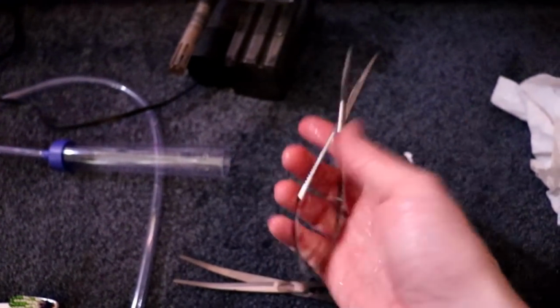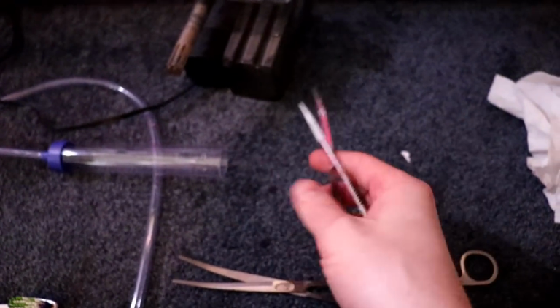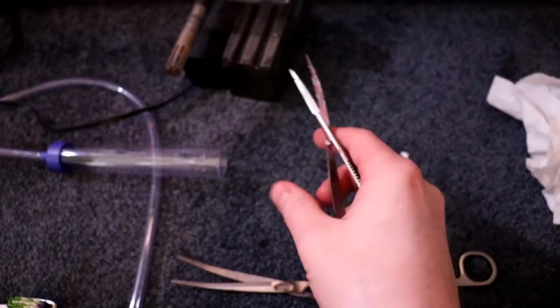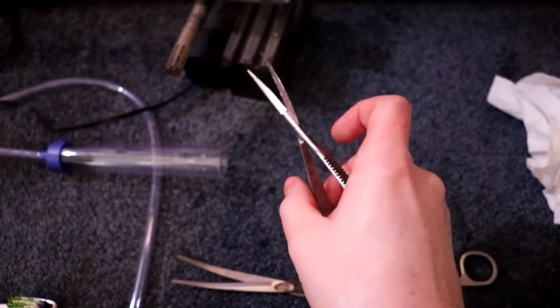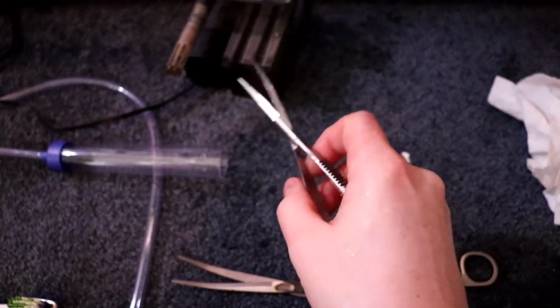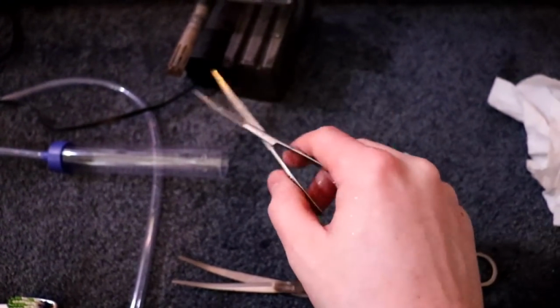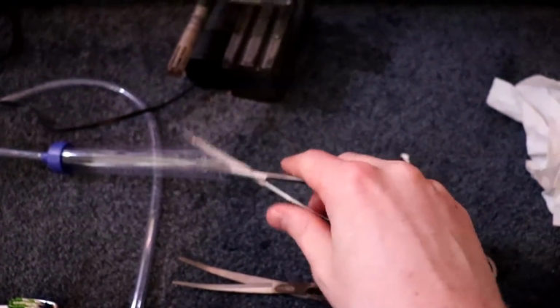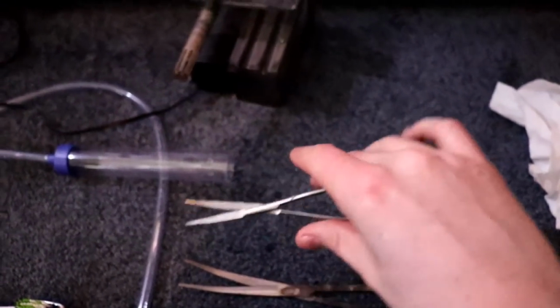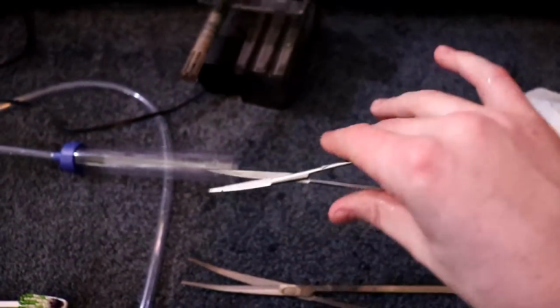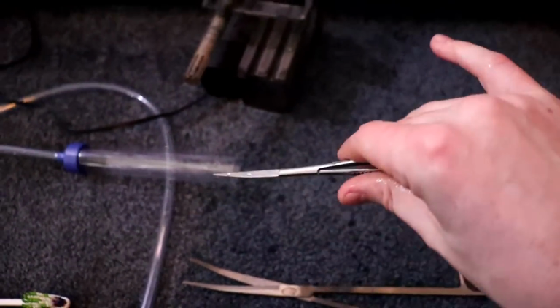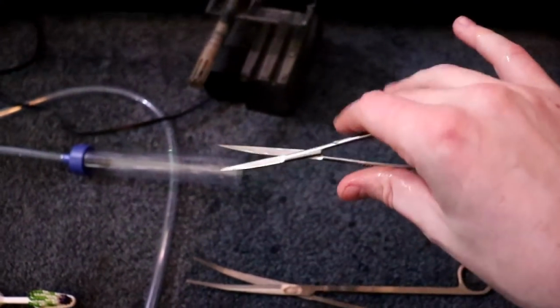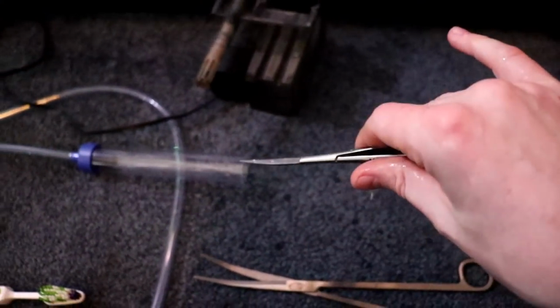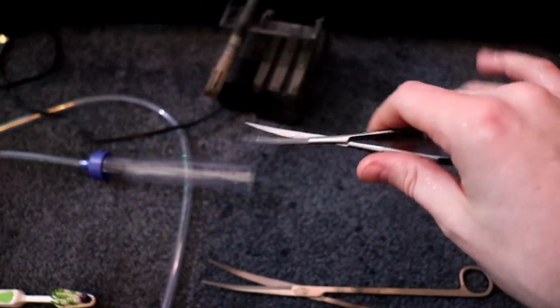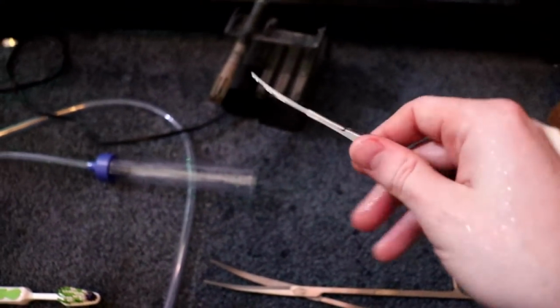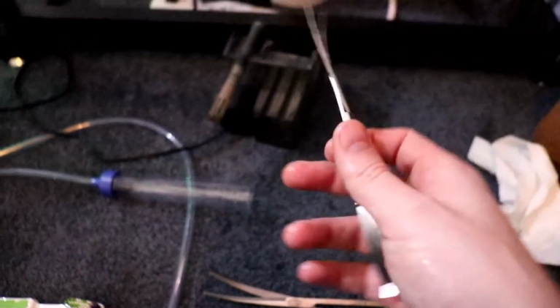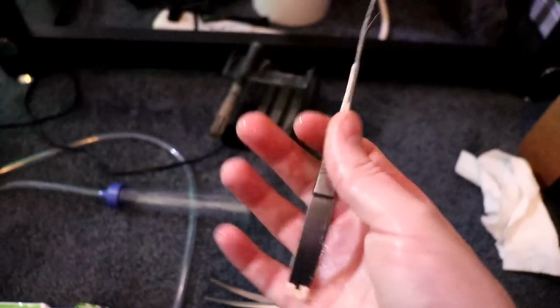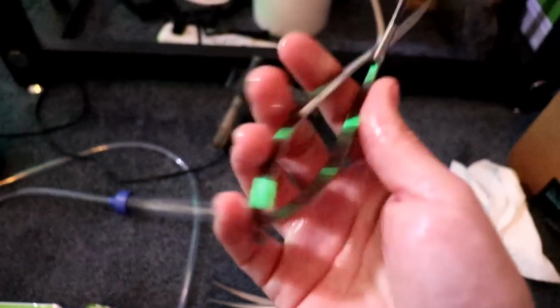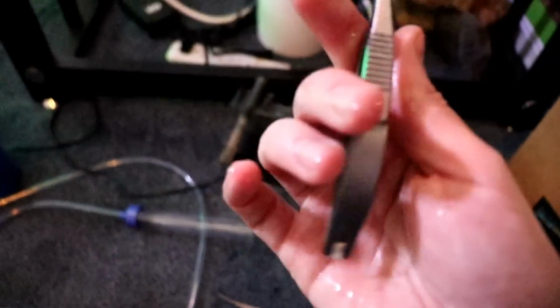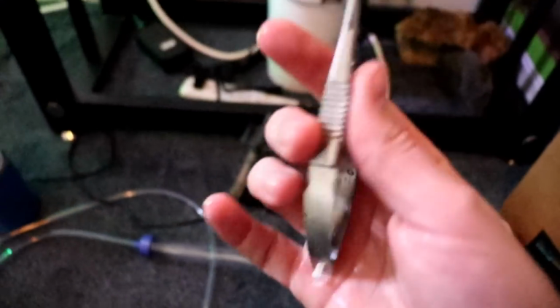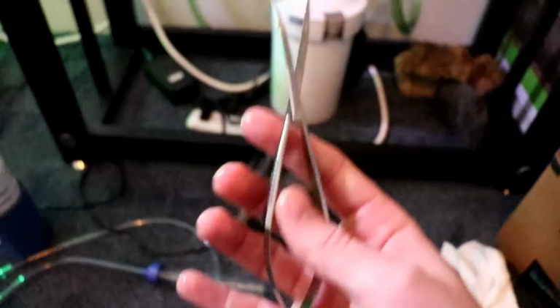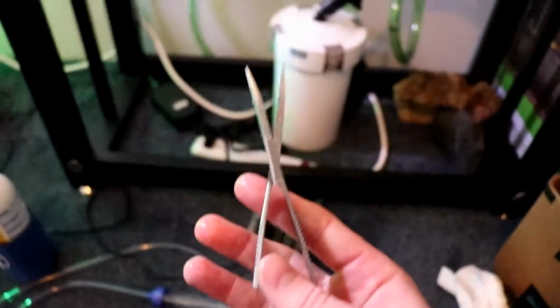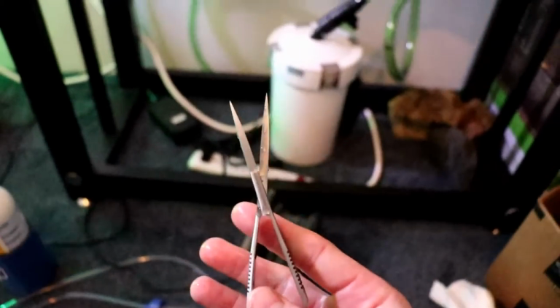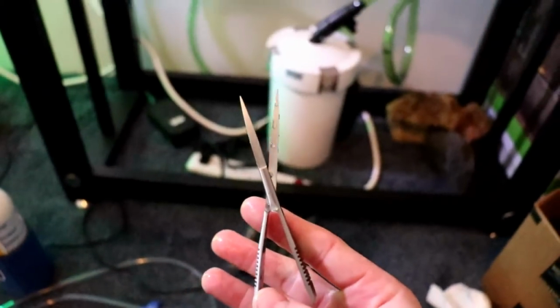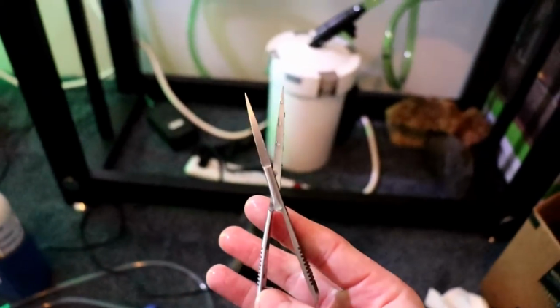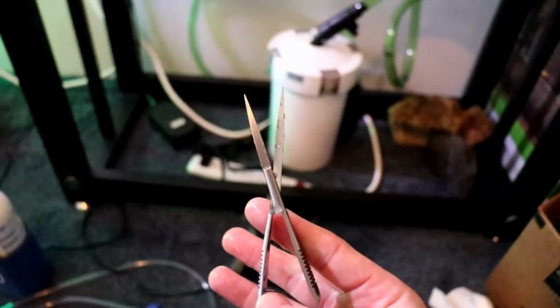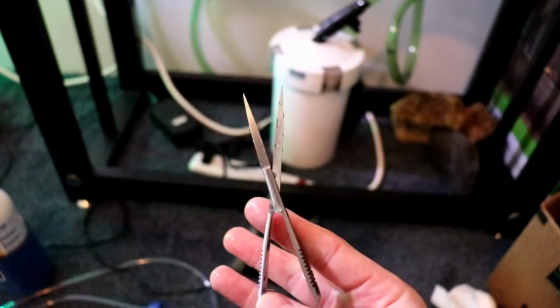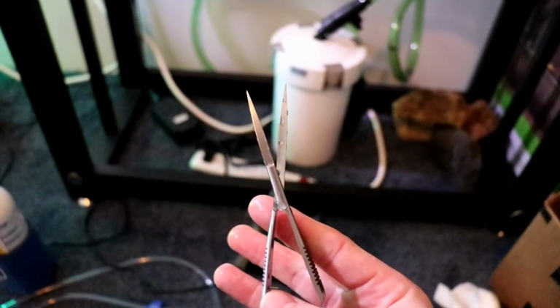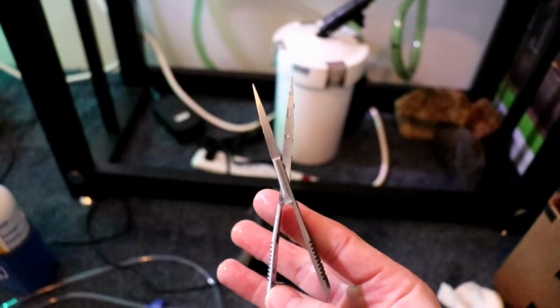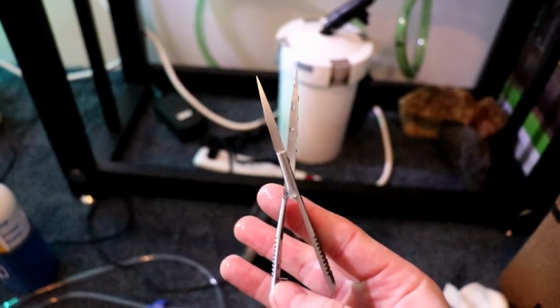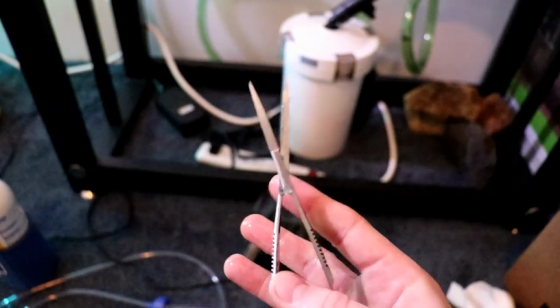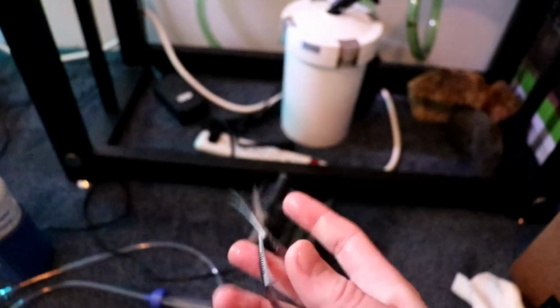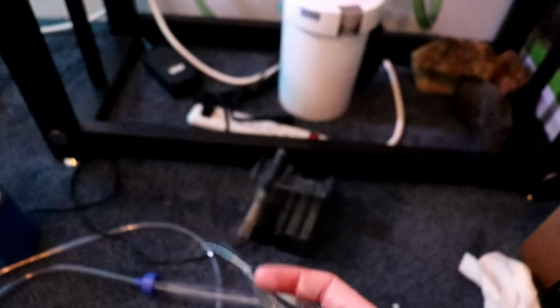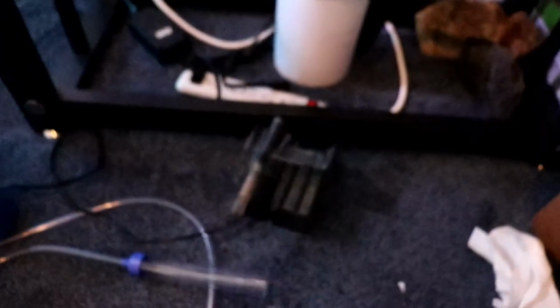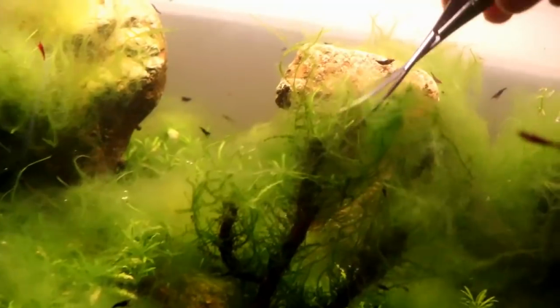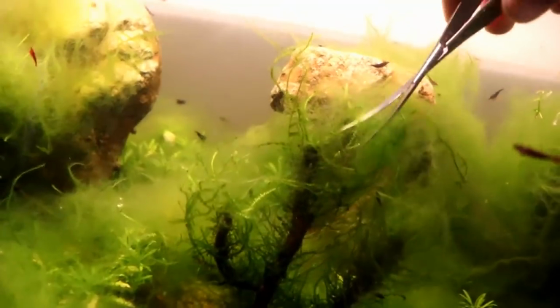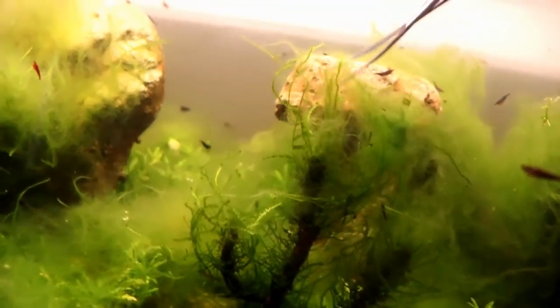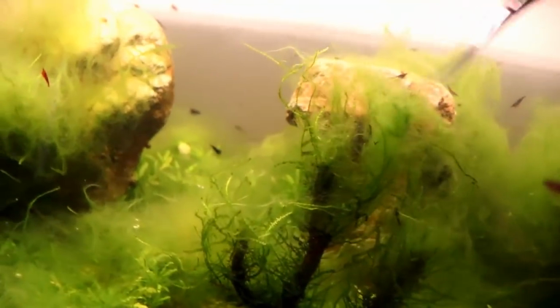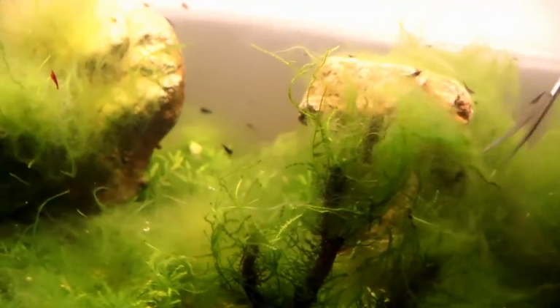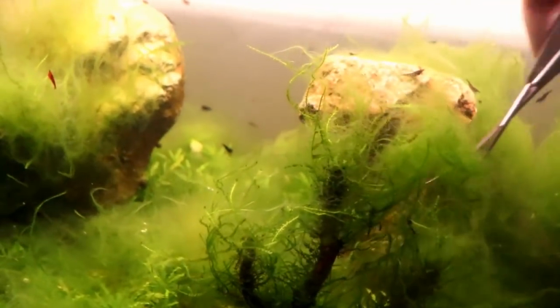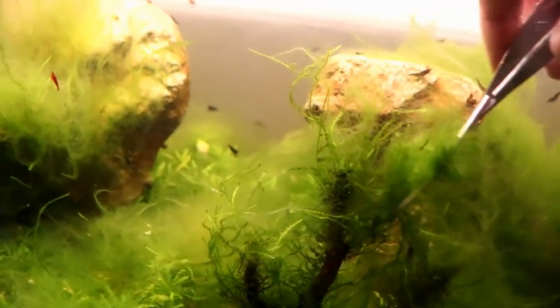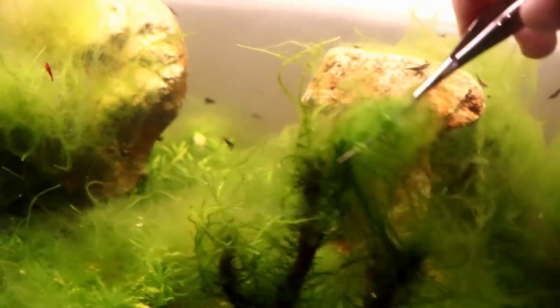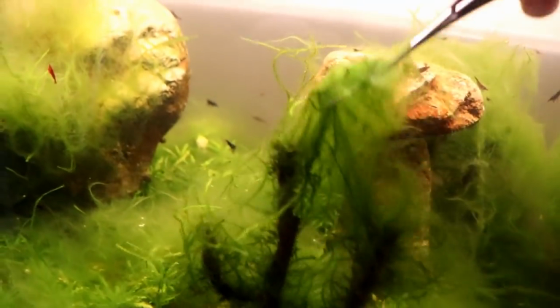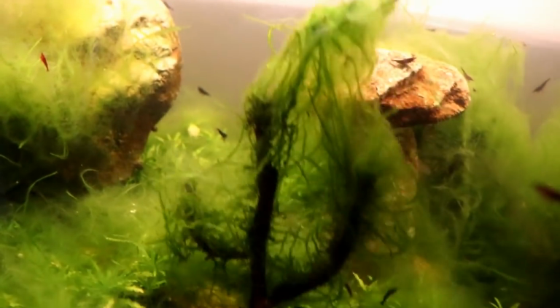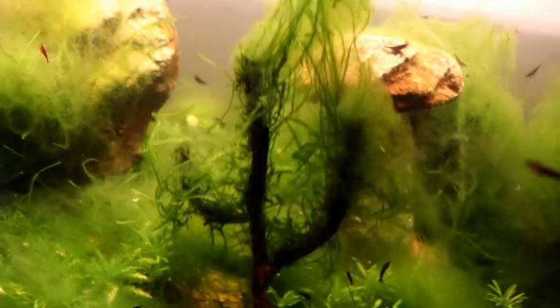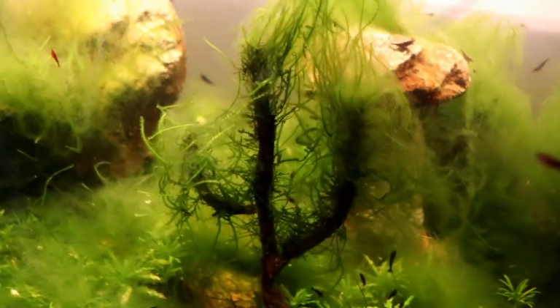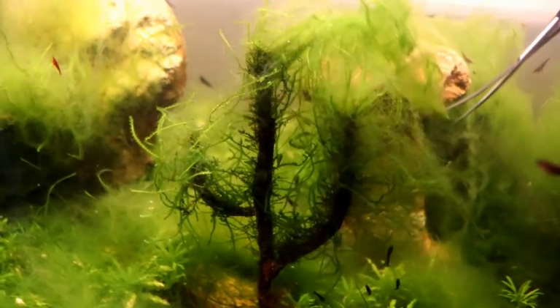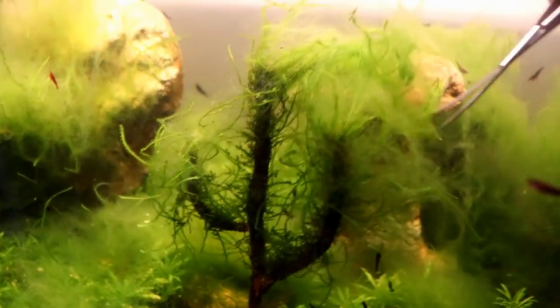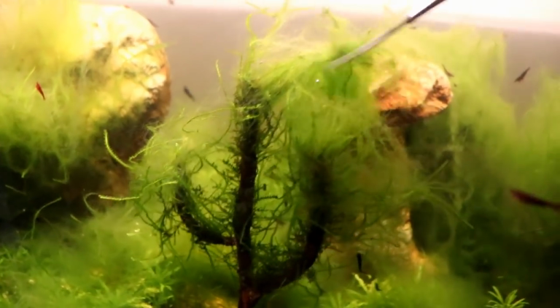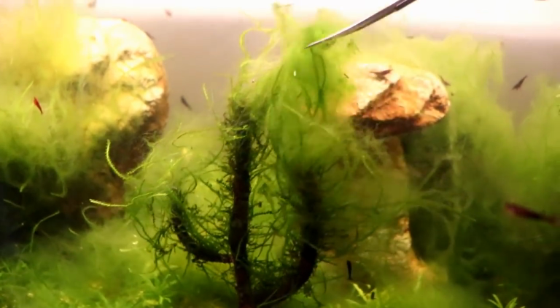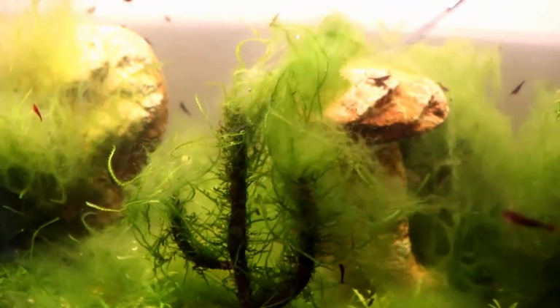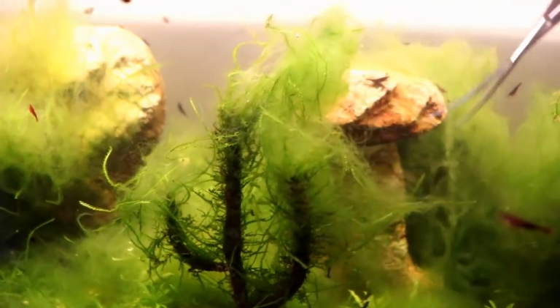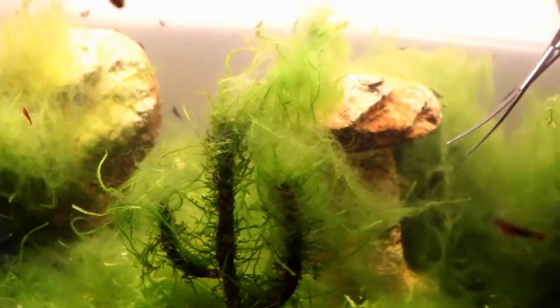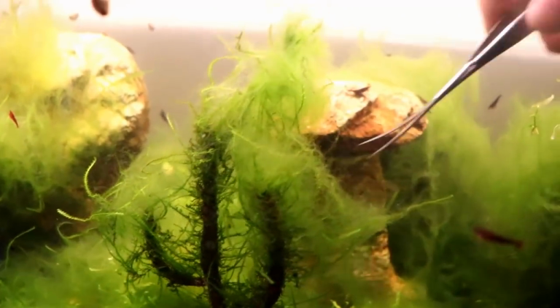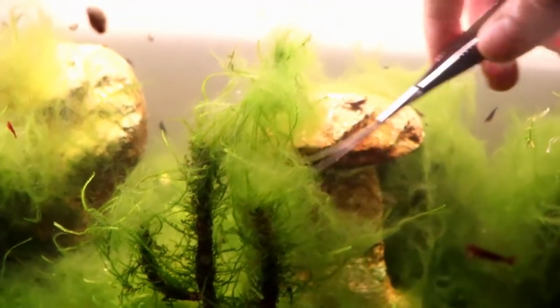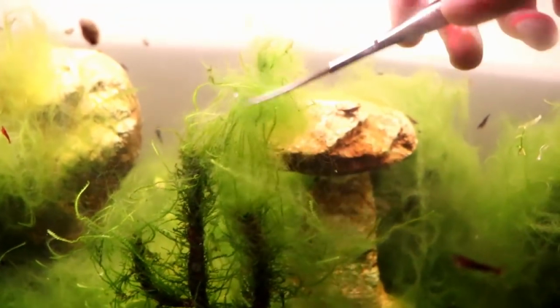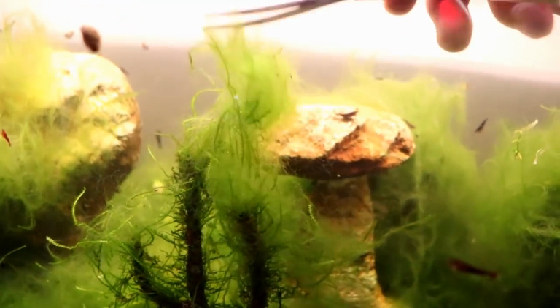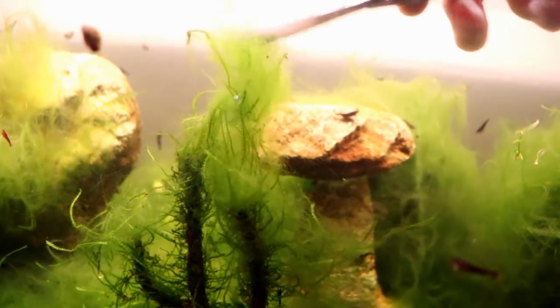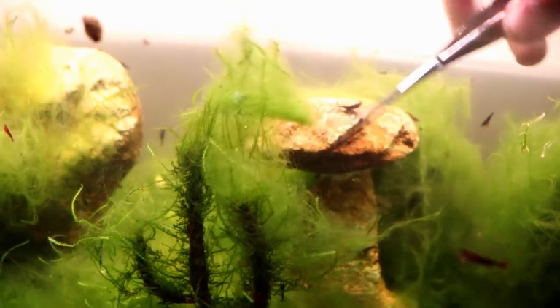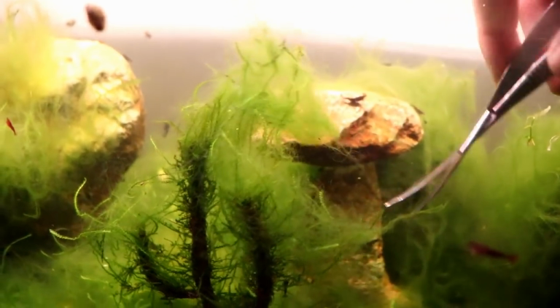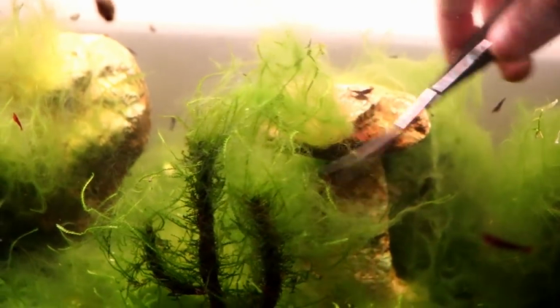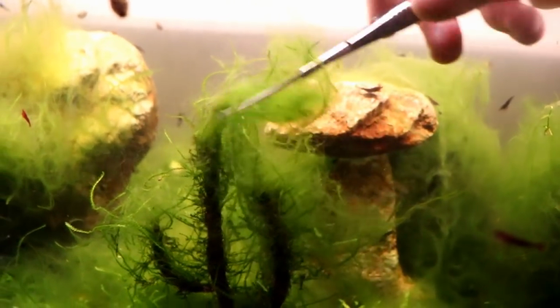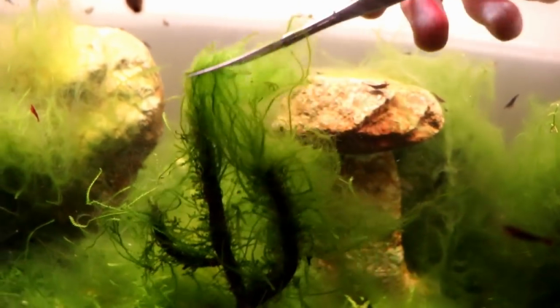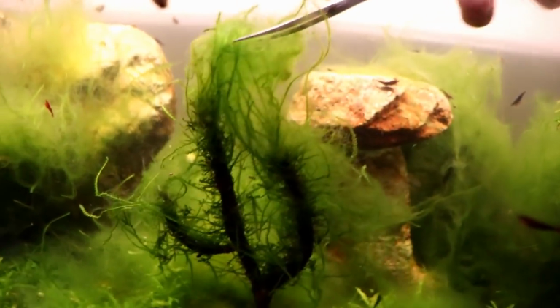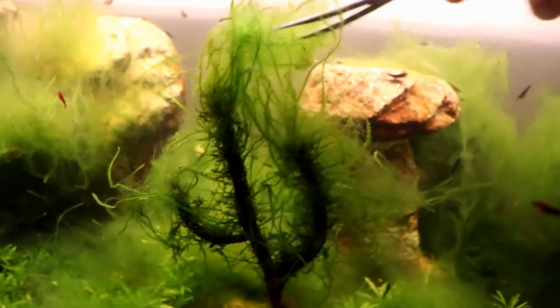If you have a planted tank and you're trimming a lot, these things are gold. Anyway, let's go ahead and clean this tank up a little bit.